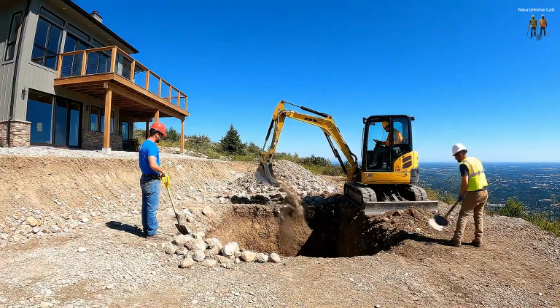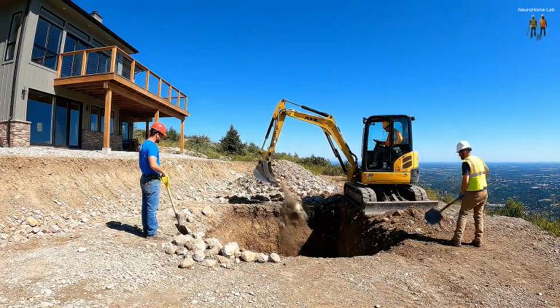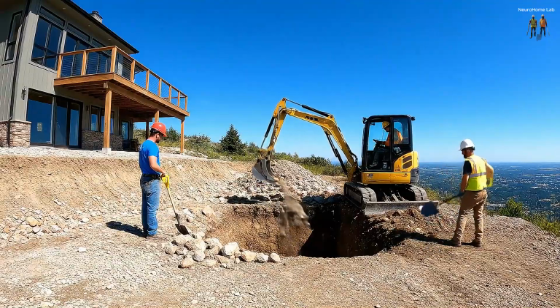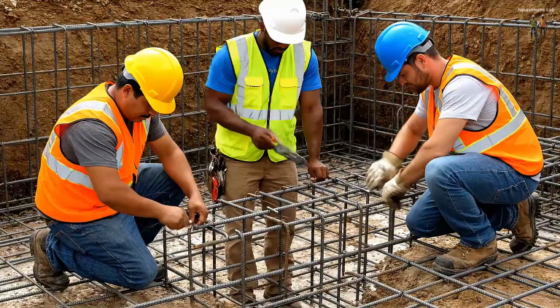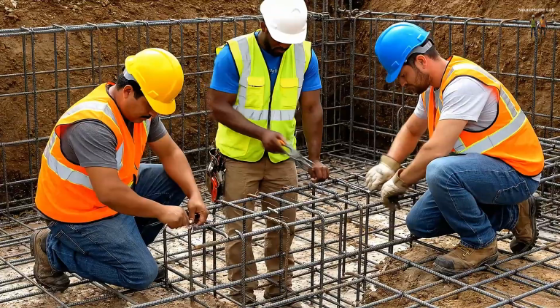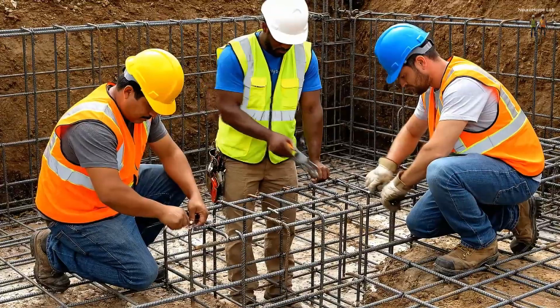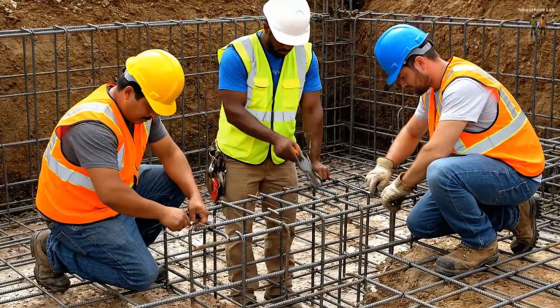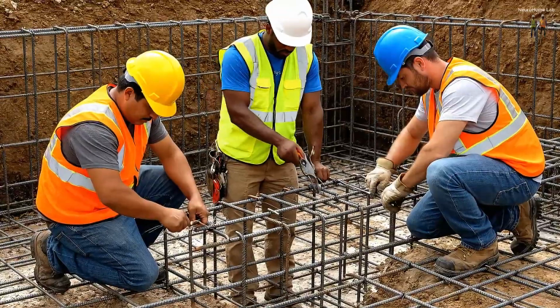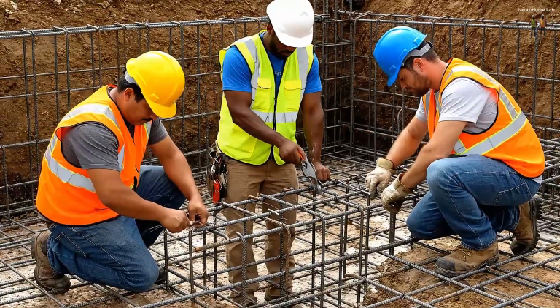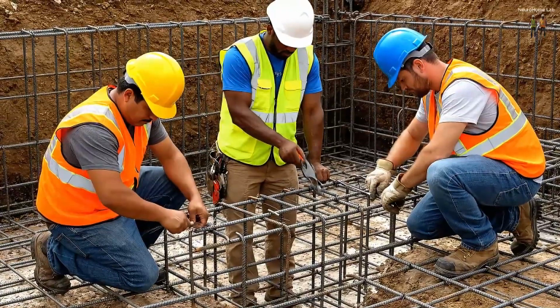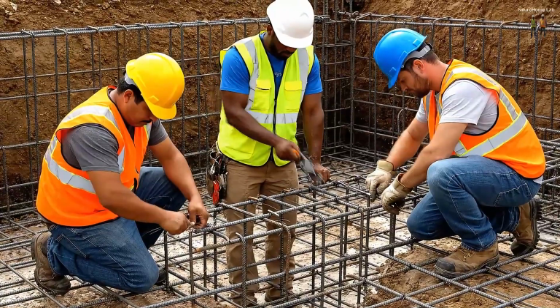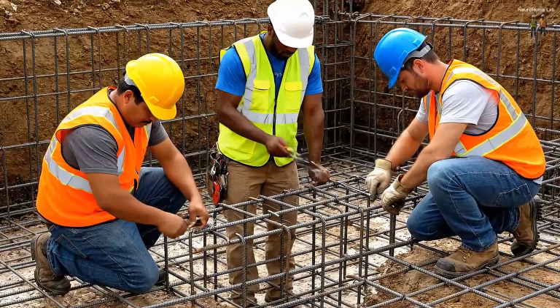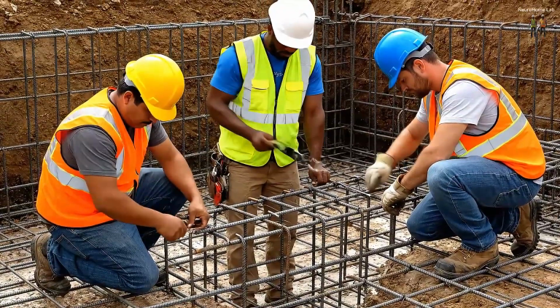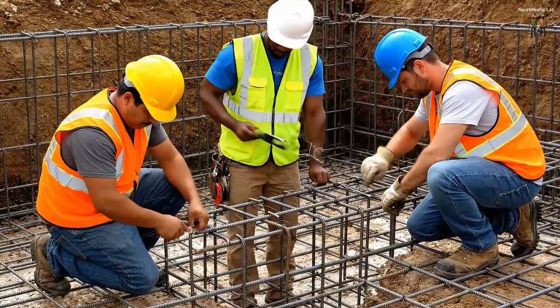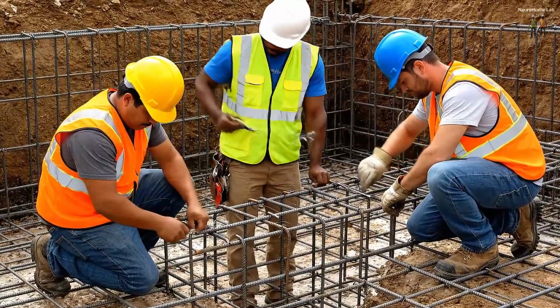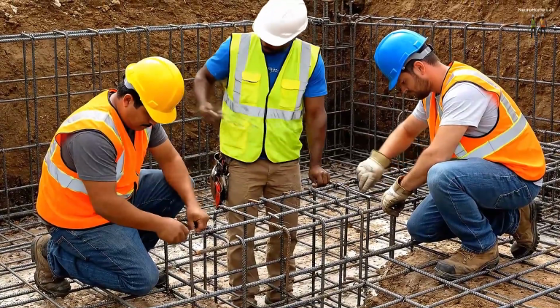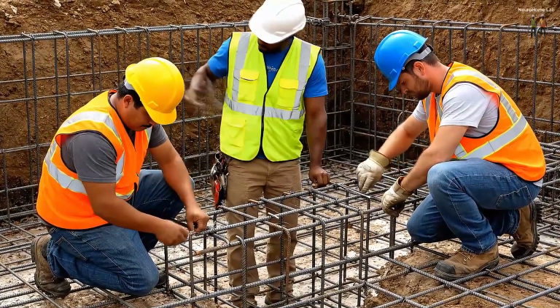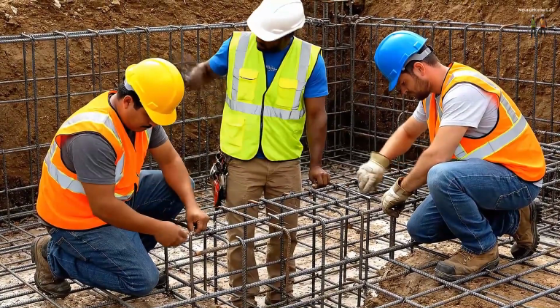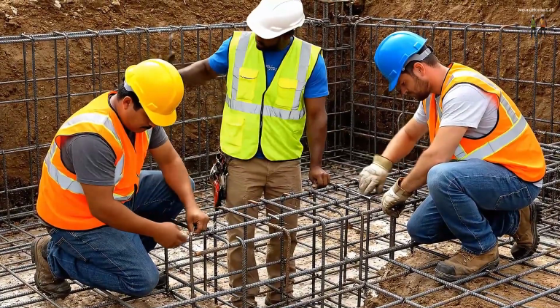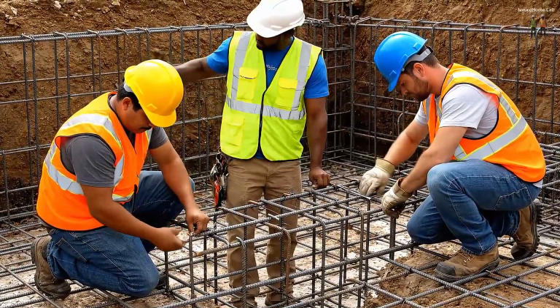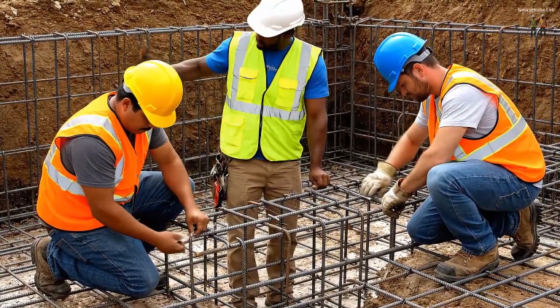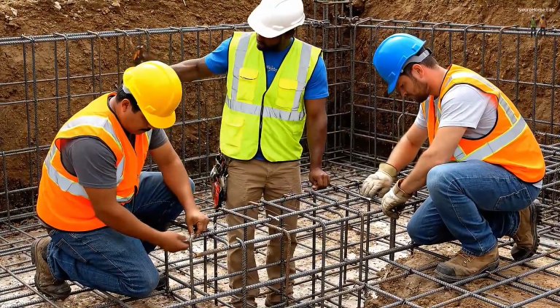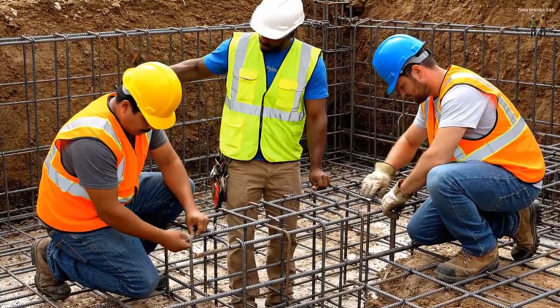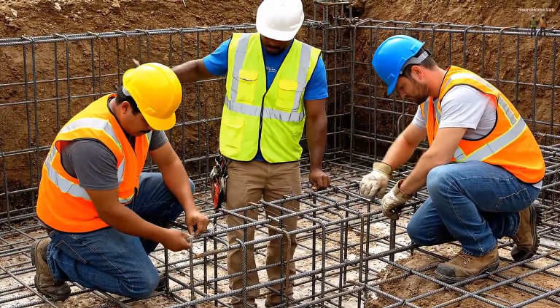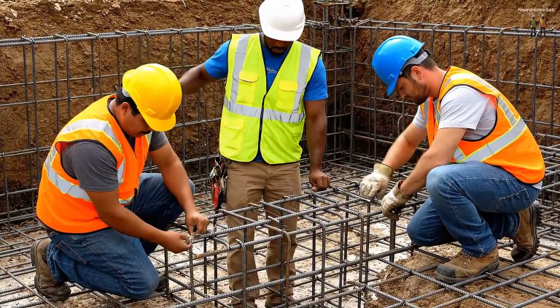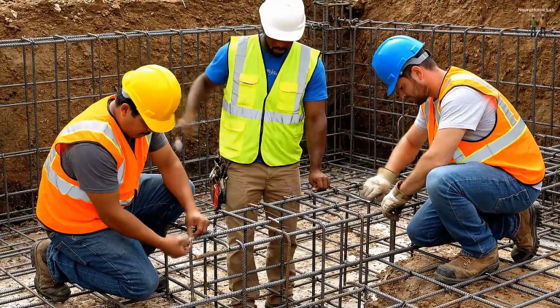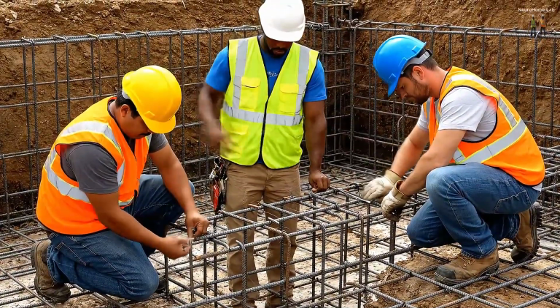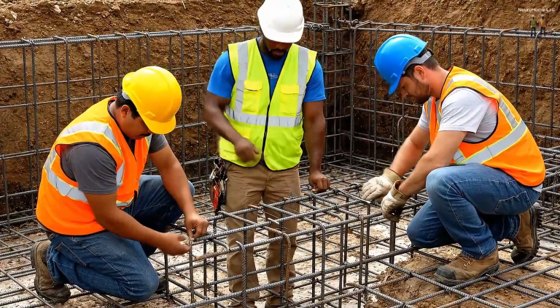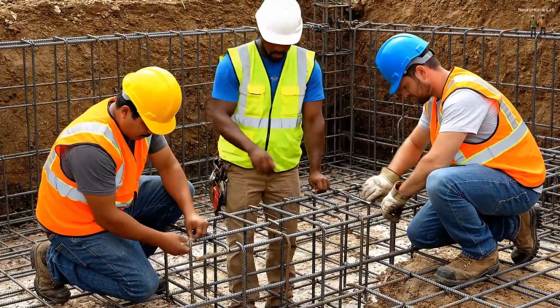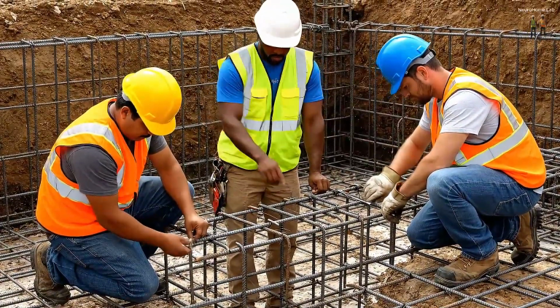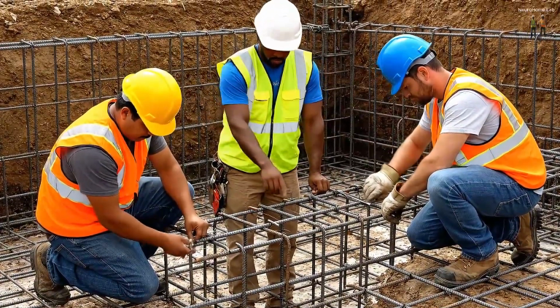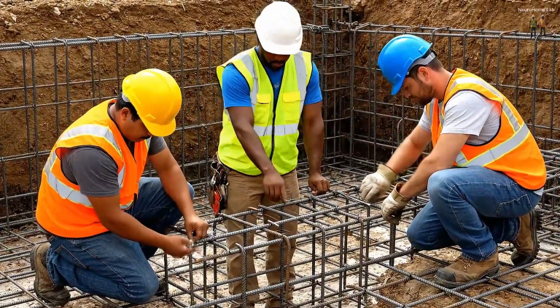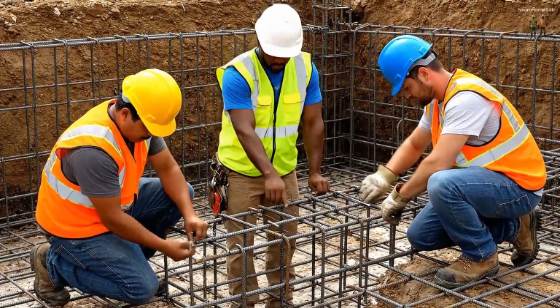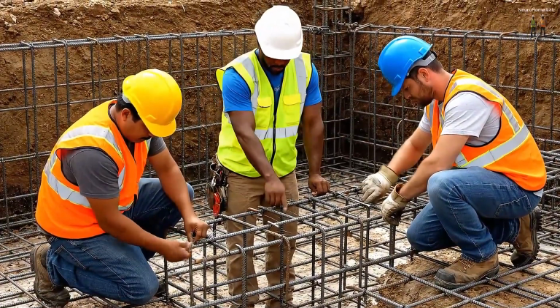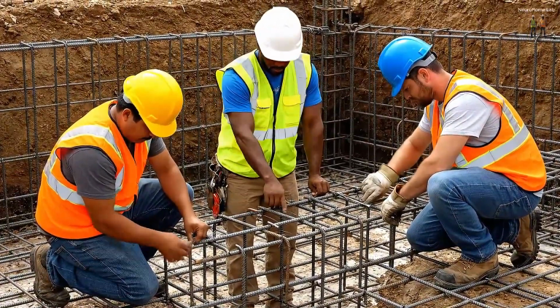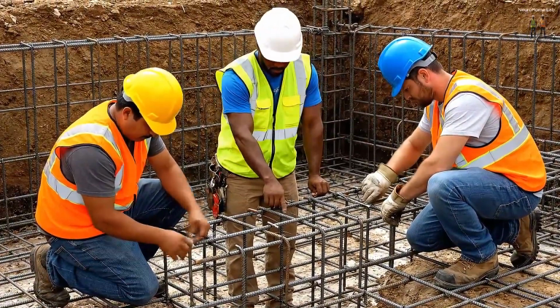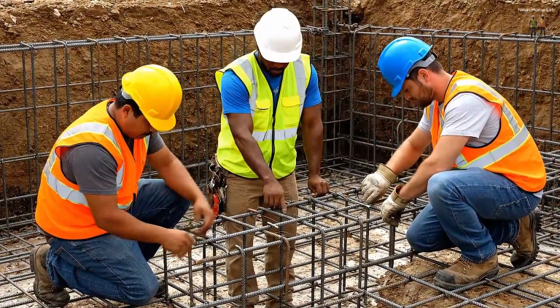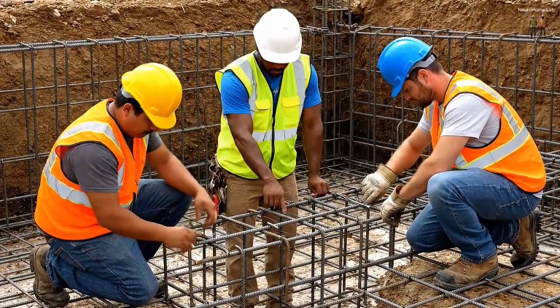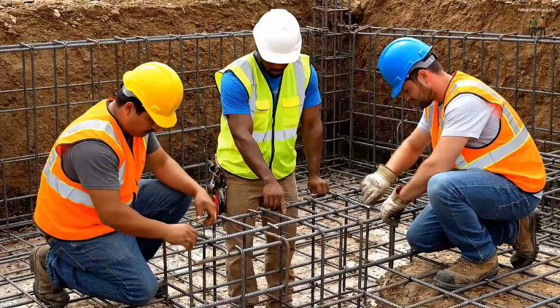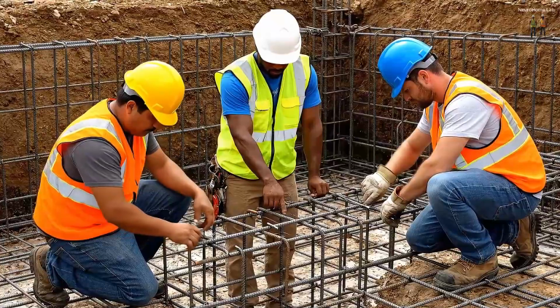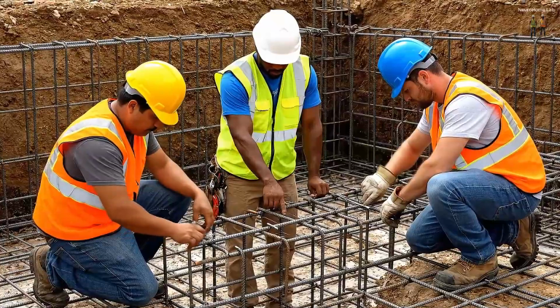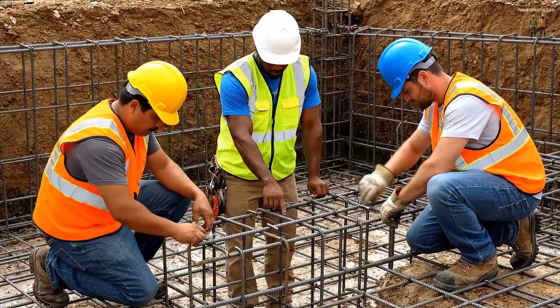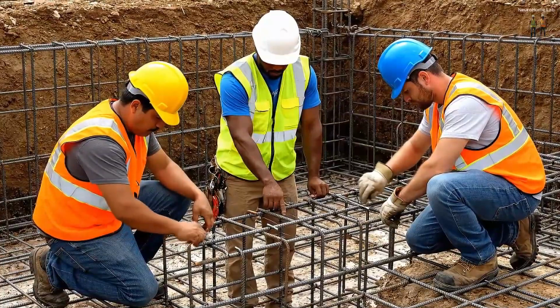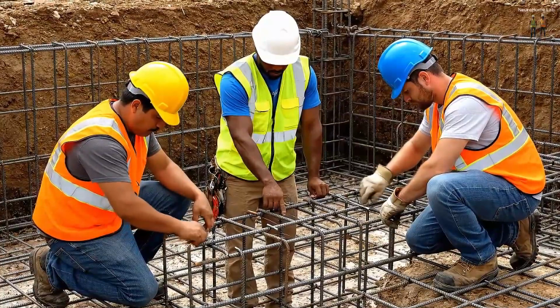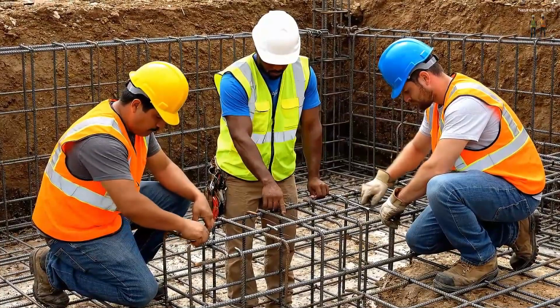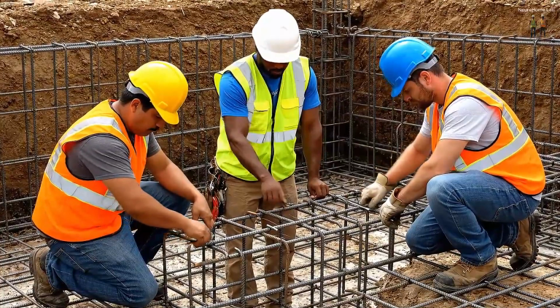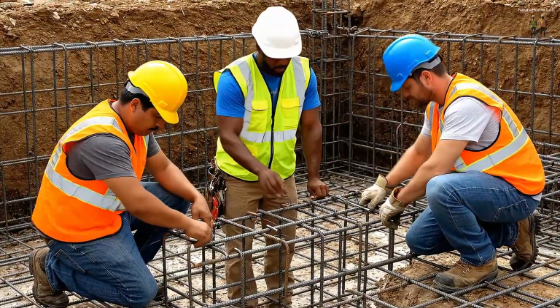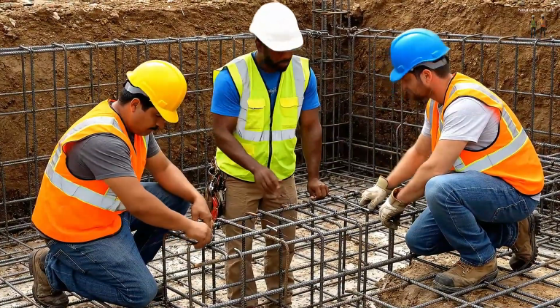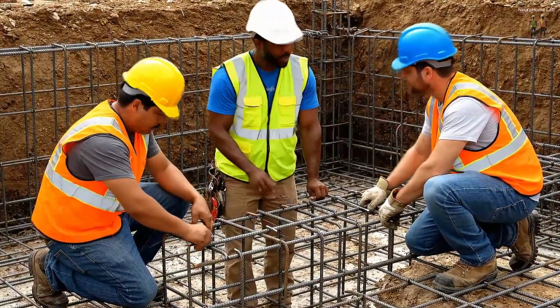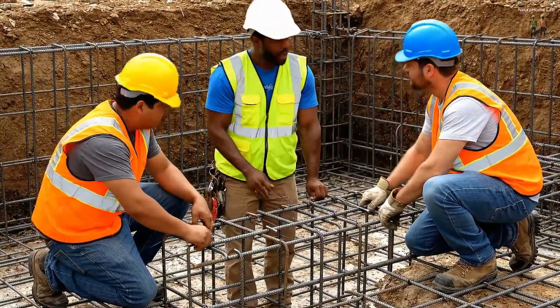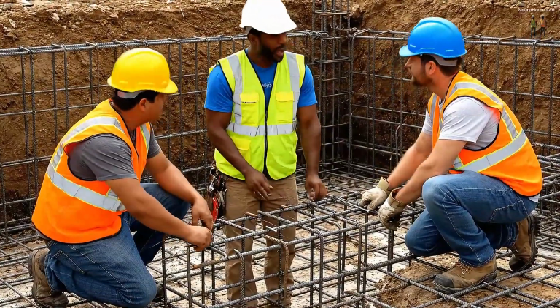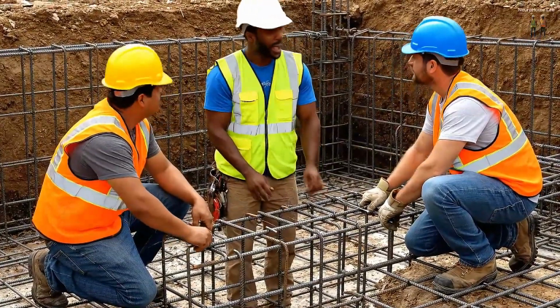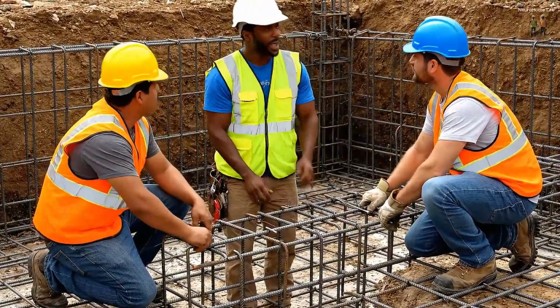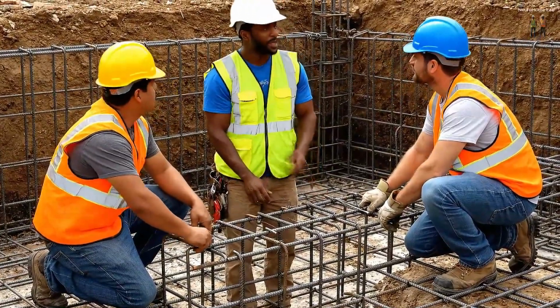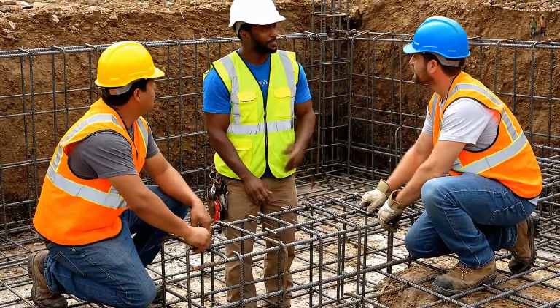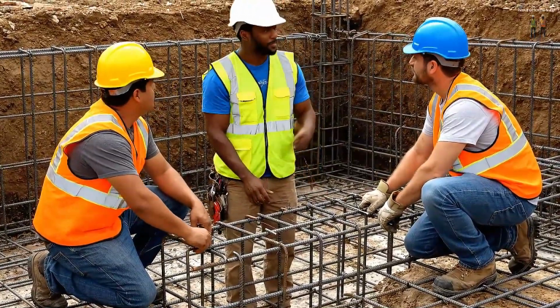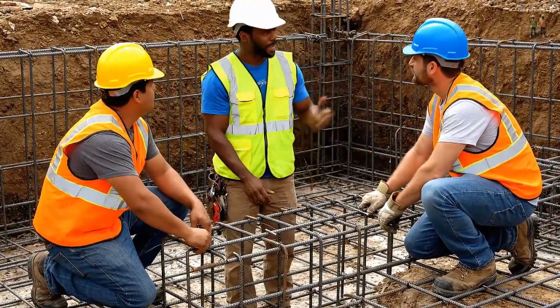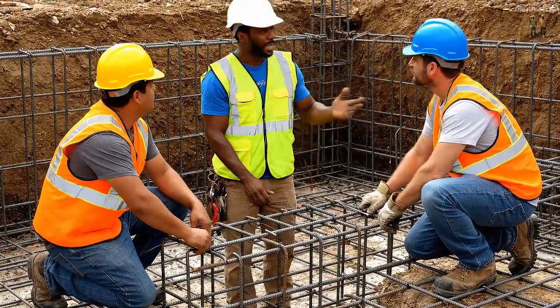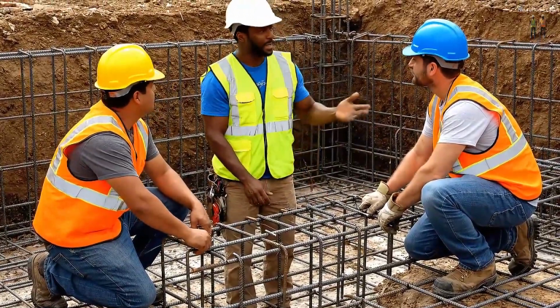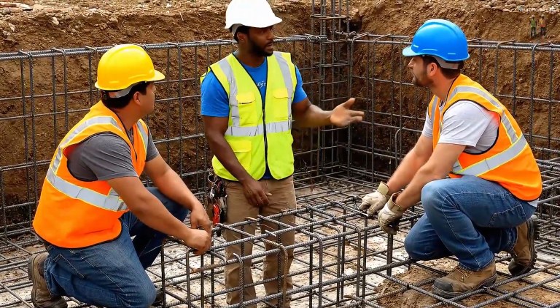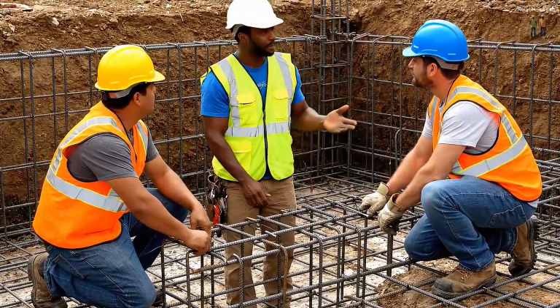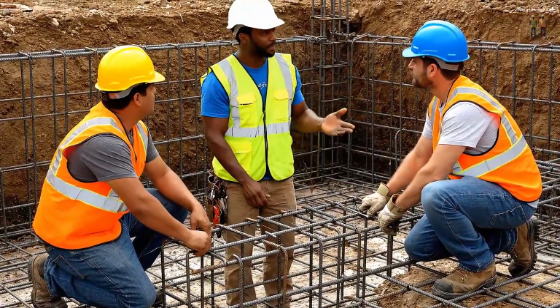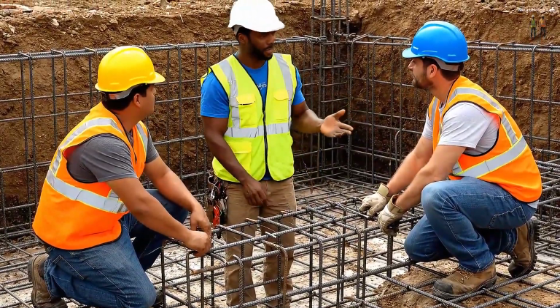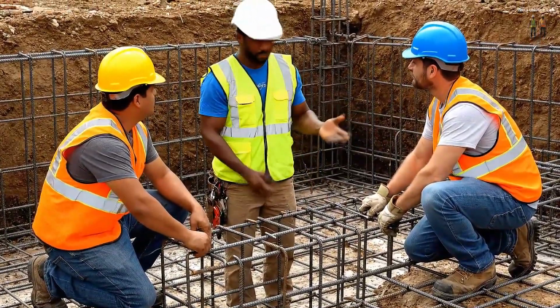We aren't just building a home, we're building a lifestyle. An infinity pool right on the edge of the cliff, defying gravity itself.